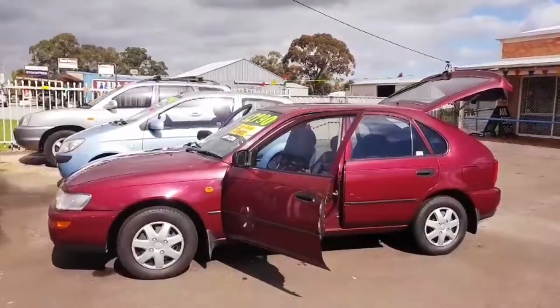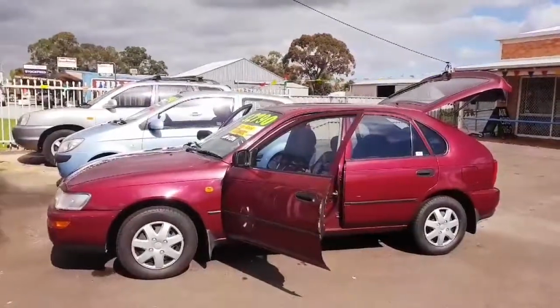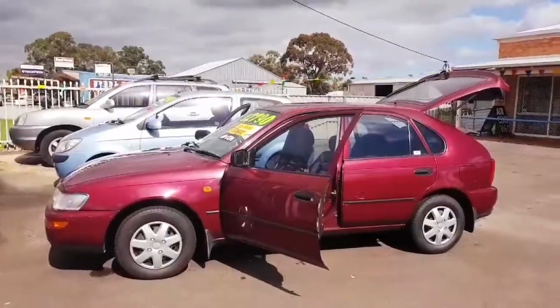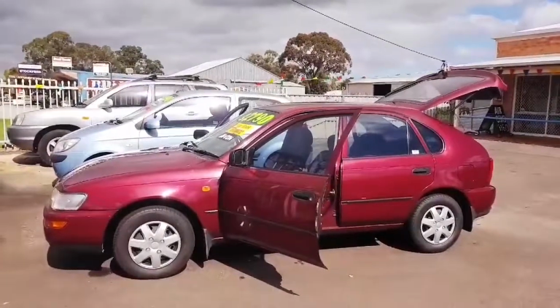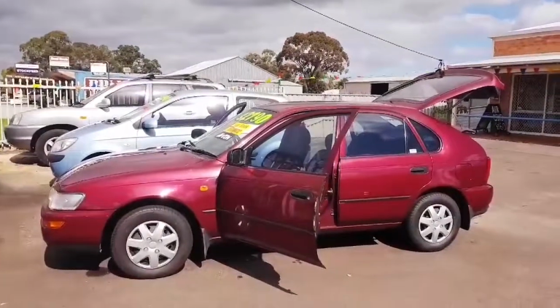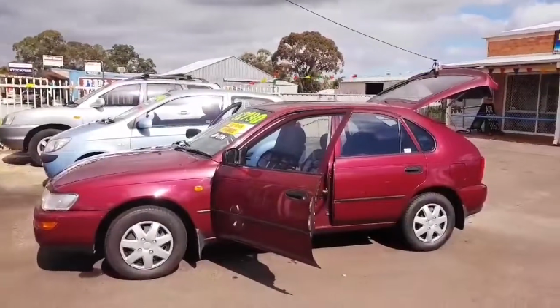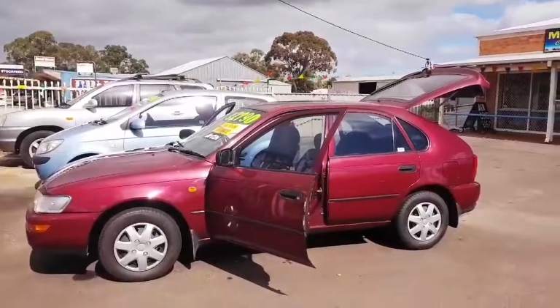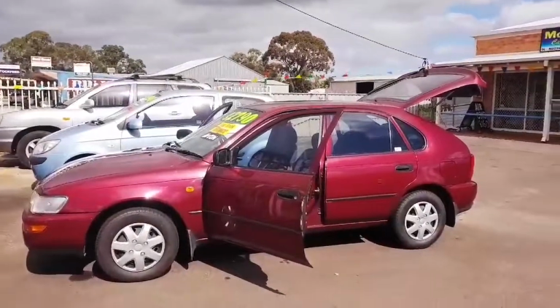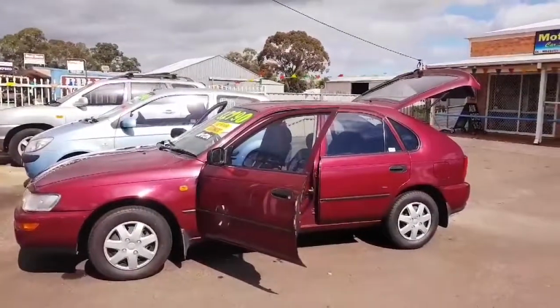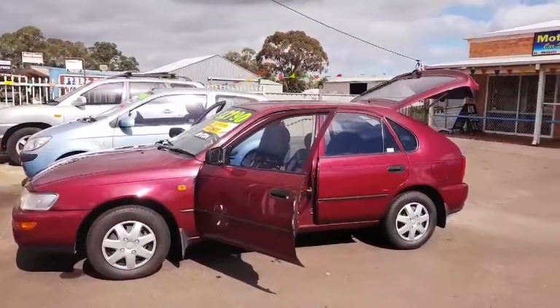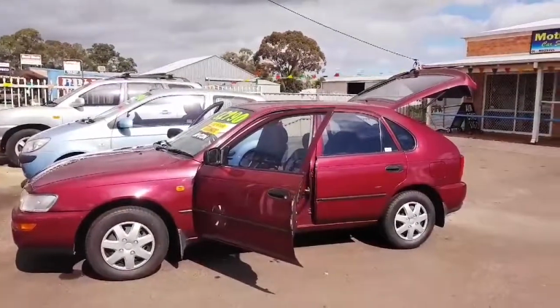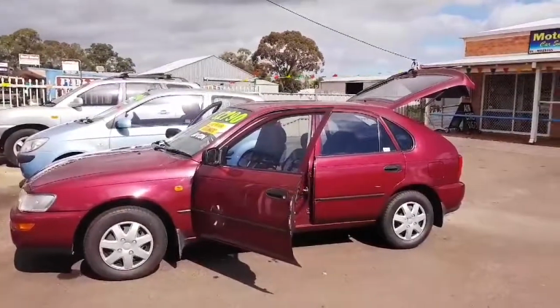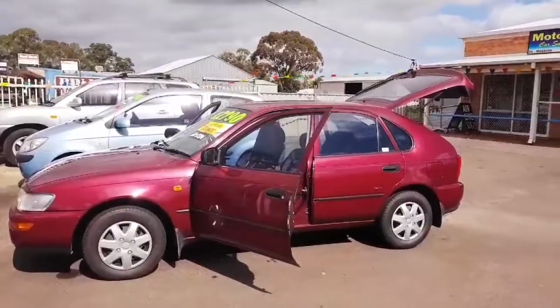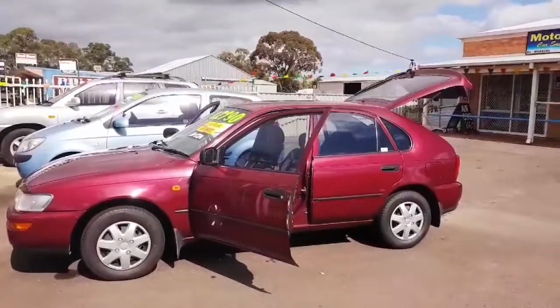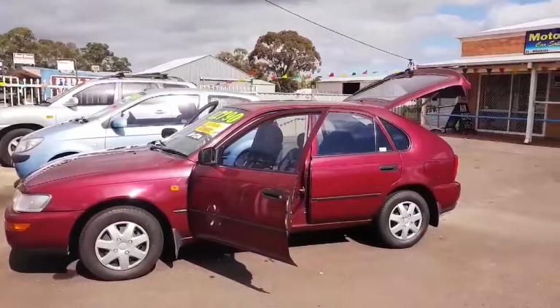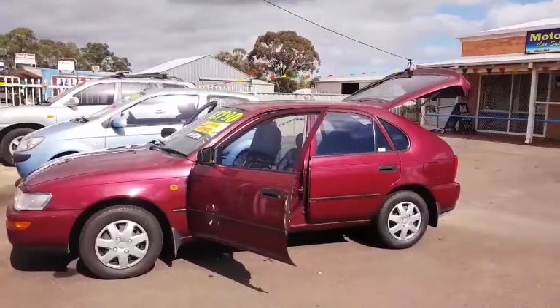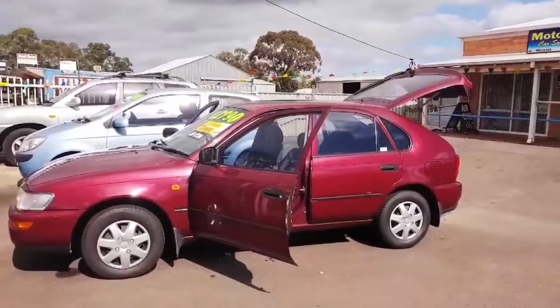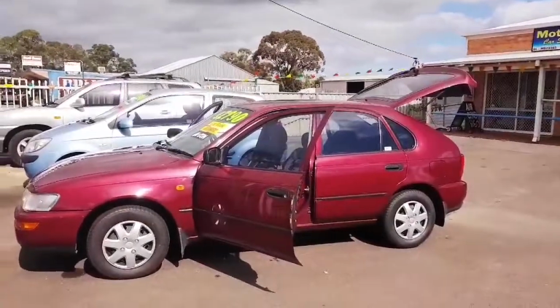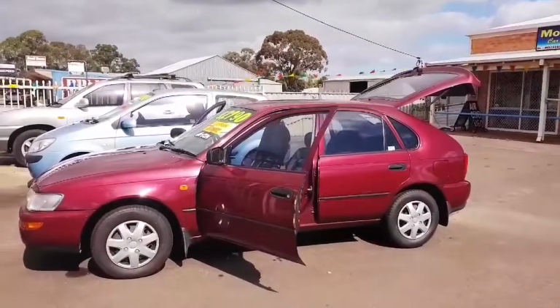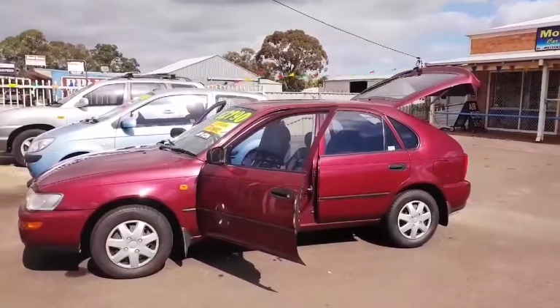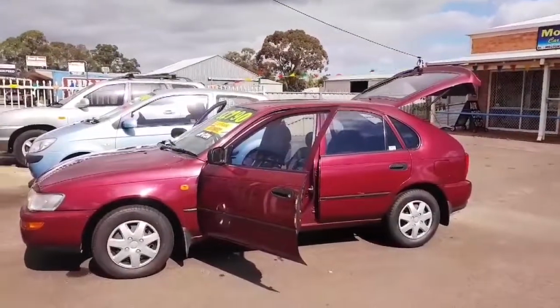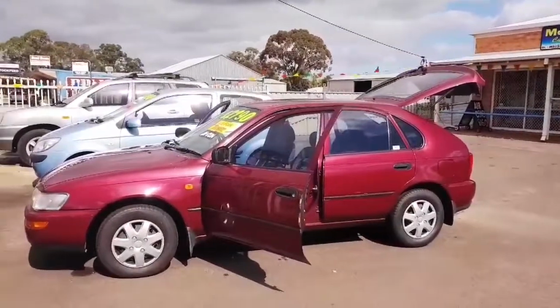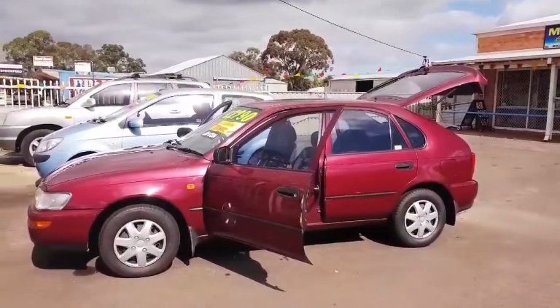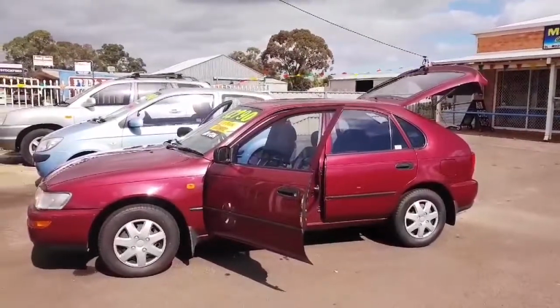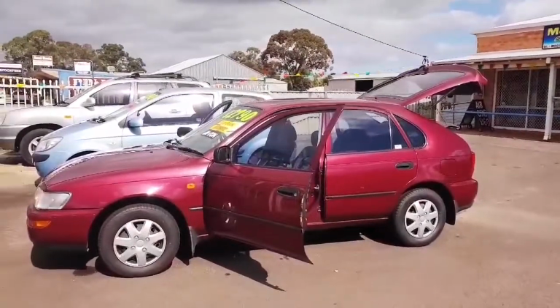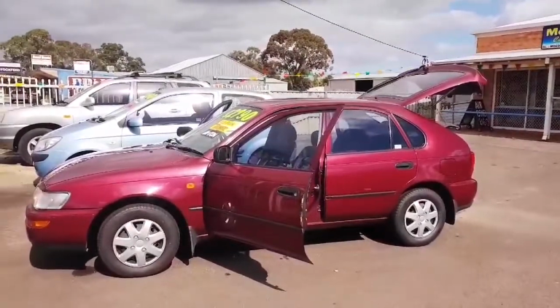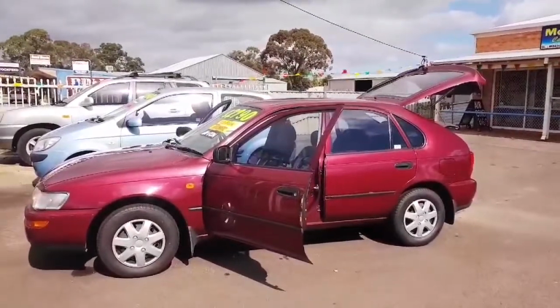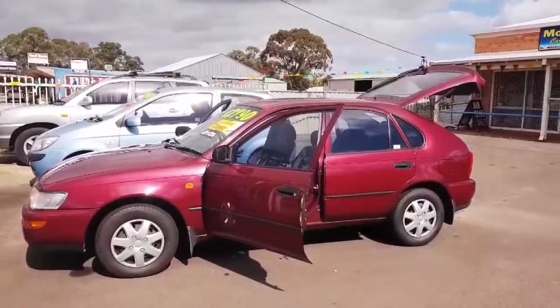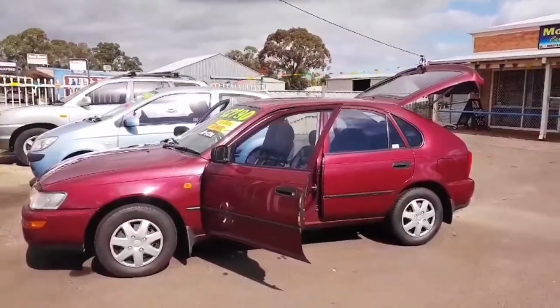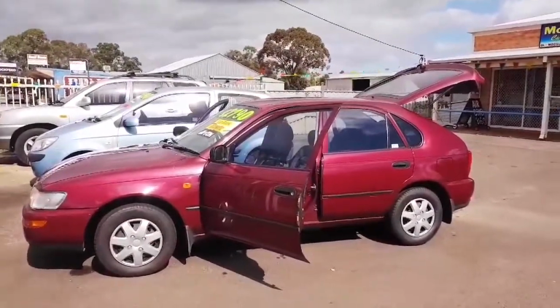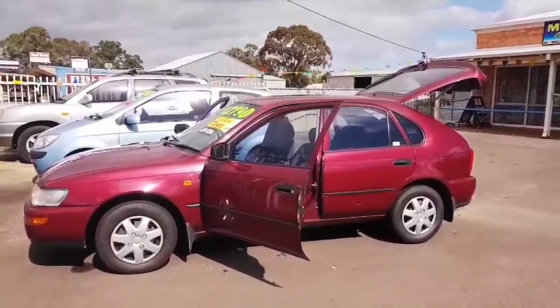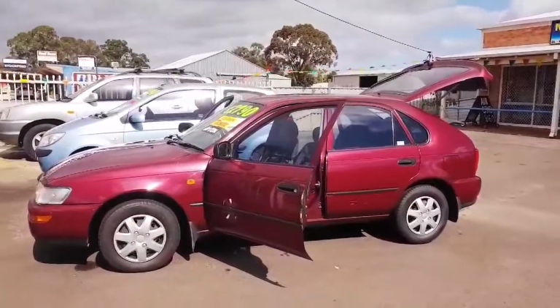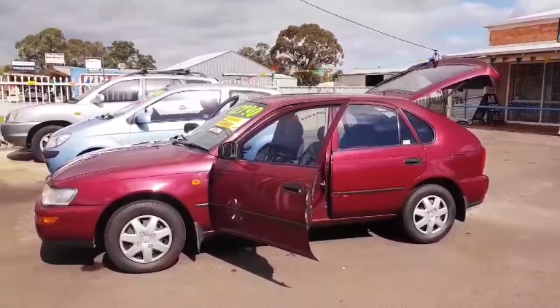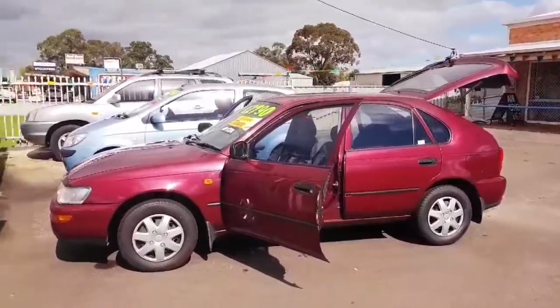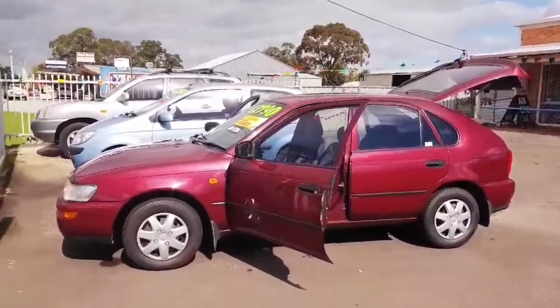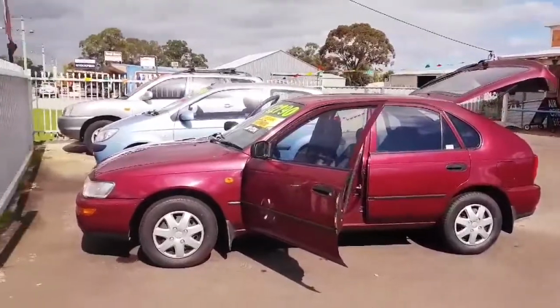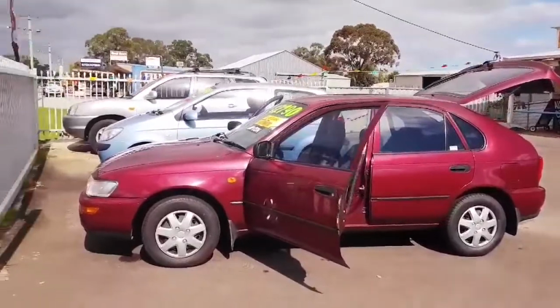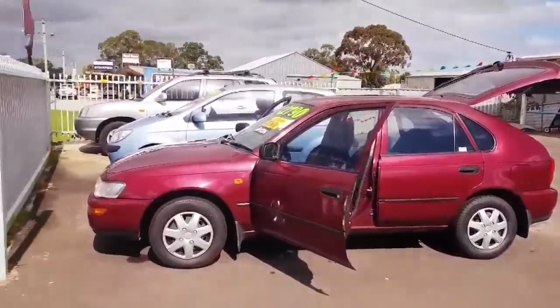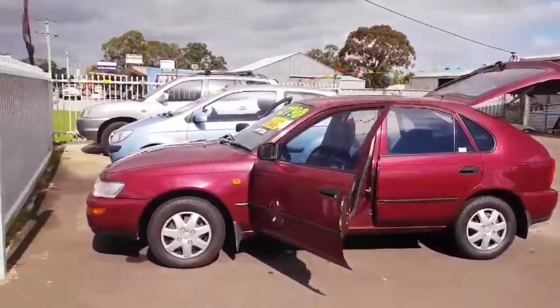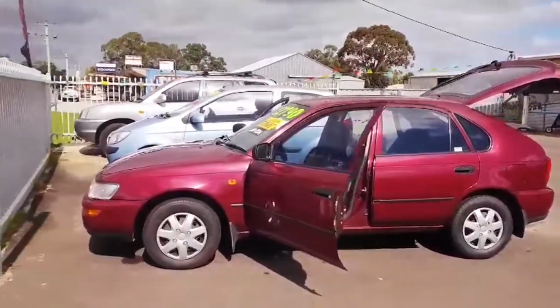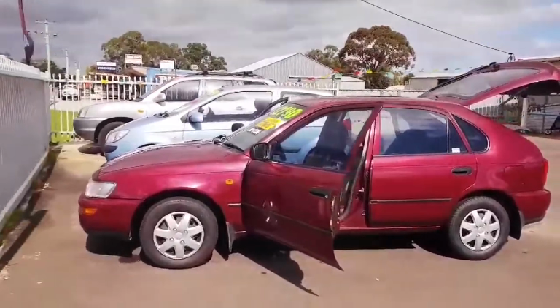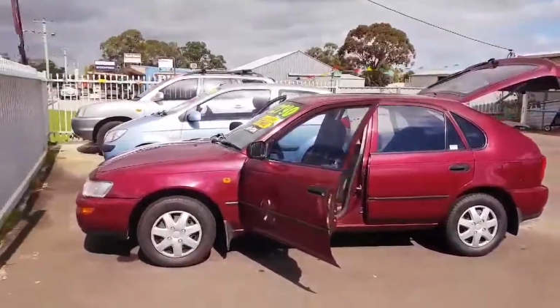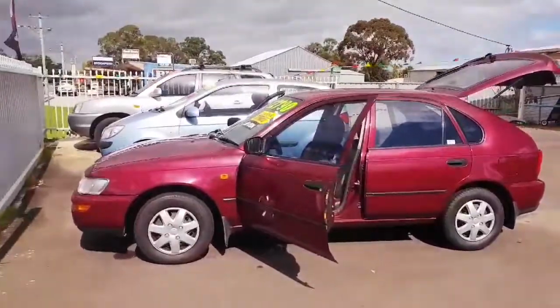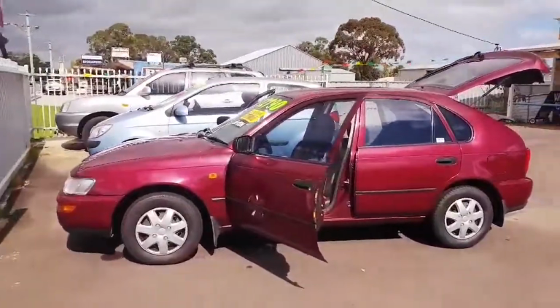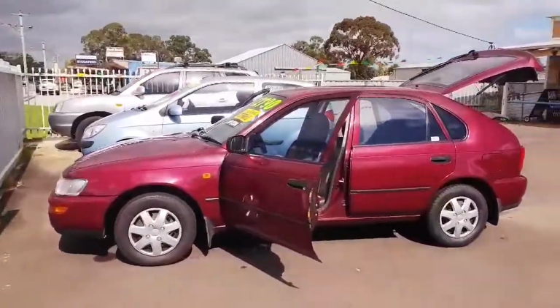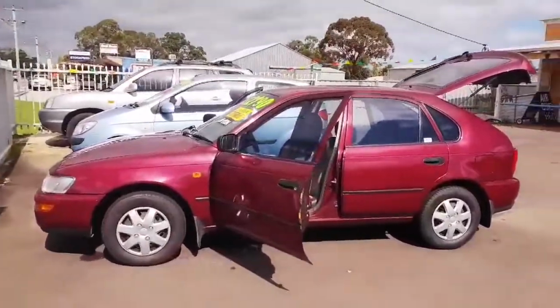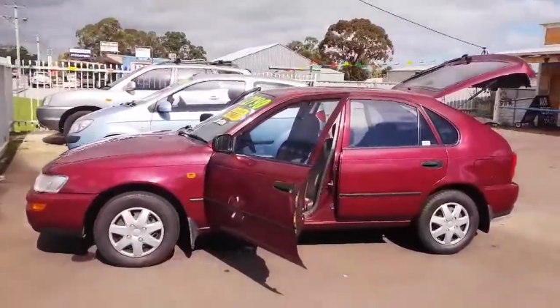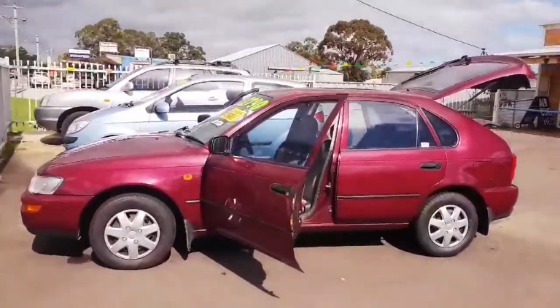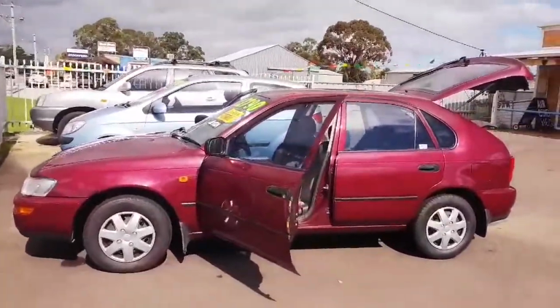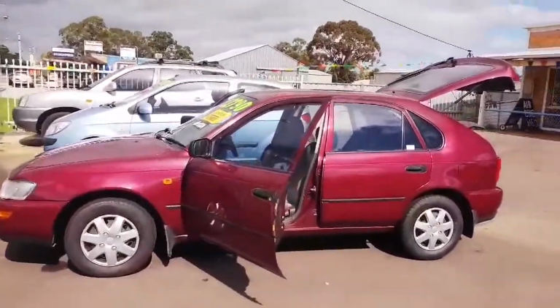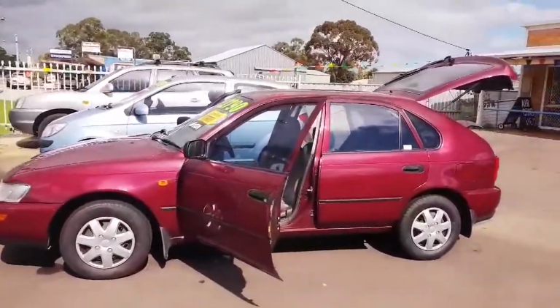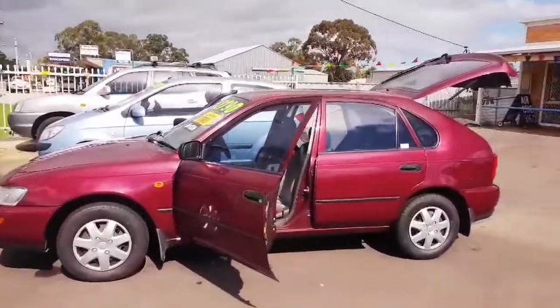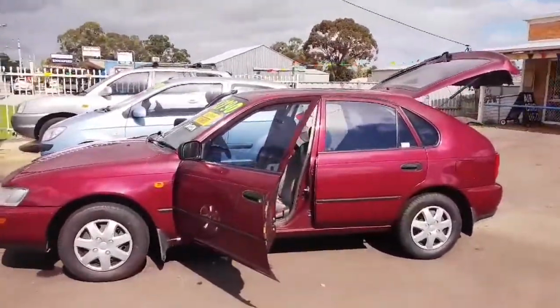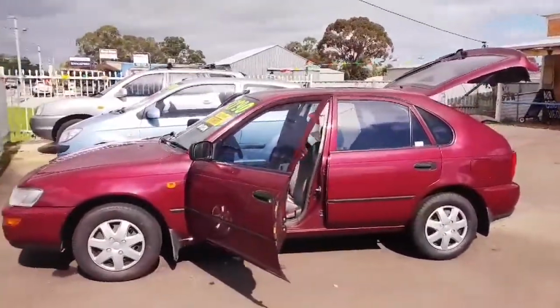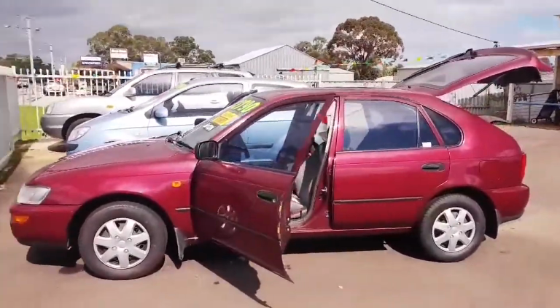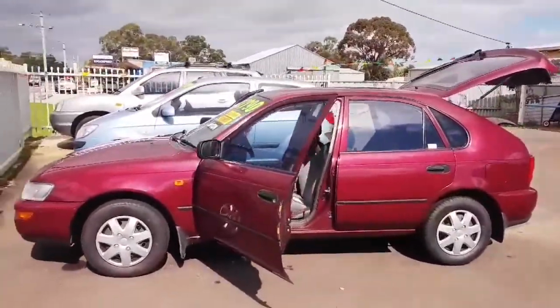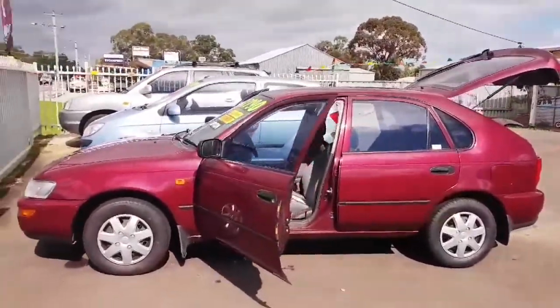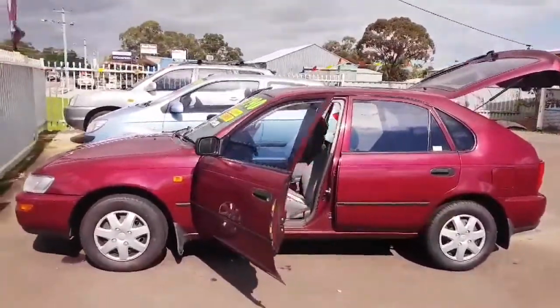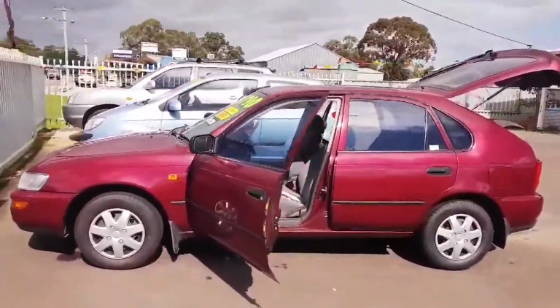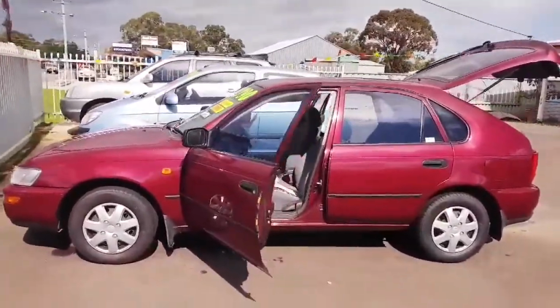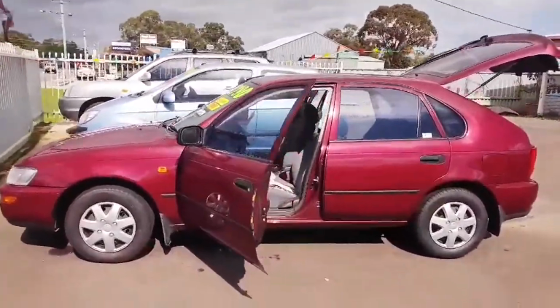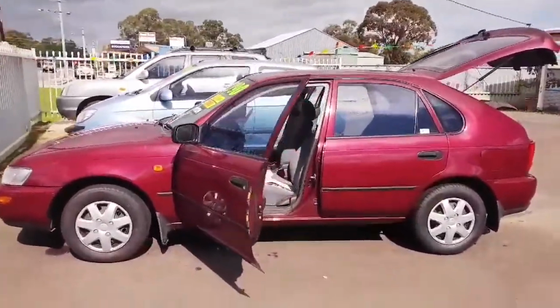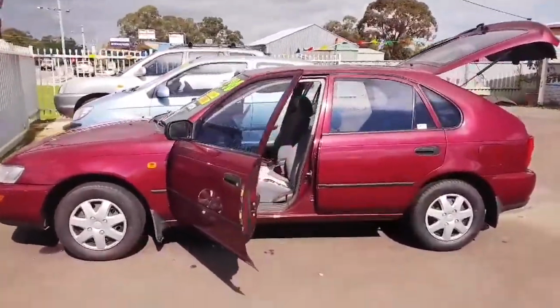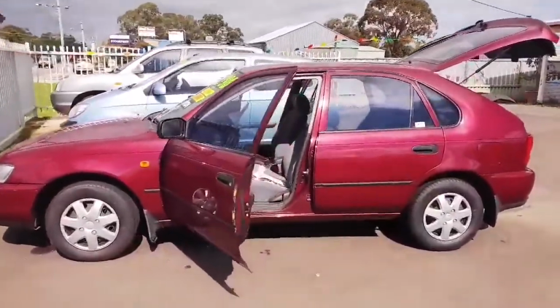This little four-door car is a great first car with nothing to spend. It has rego until January of next year.